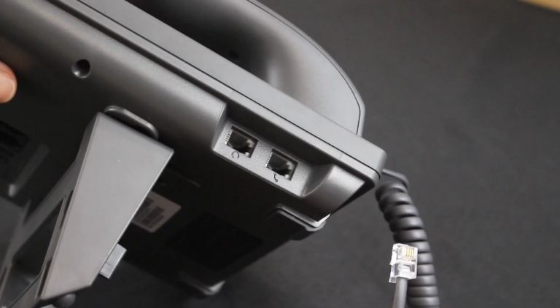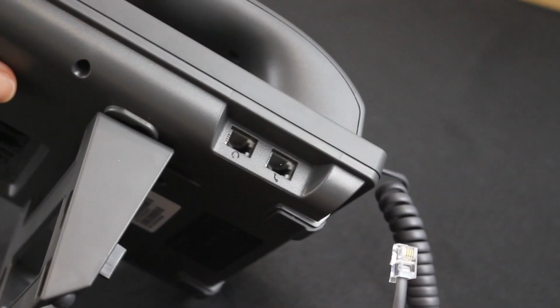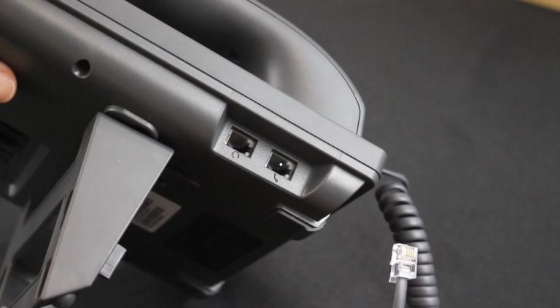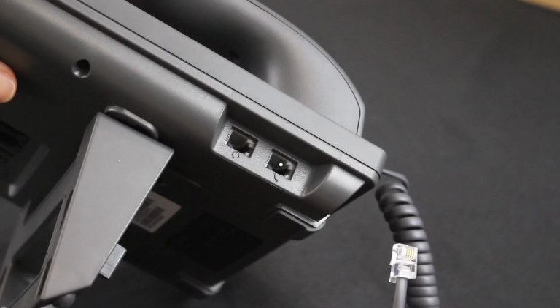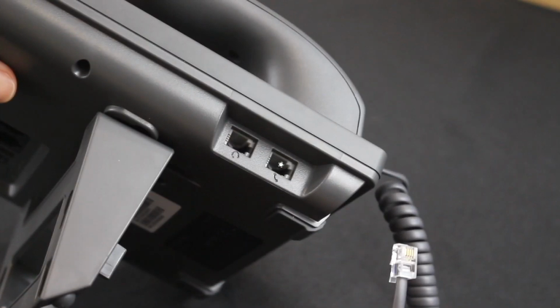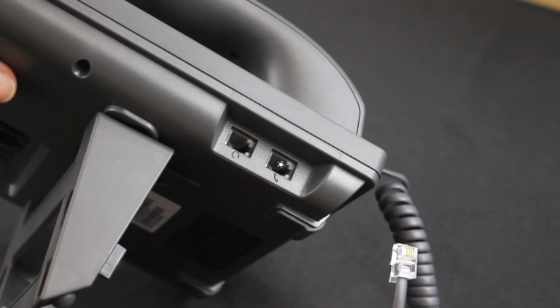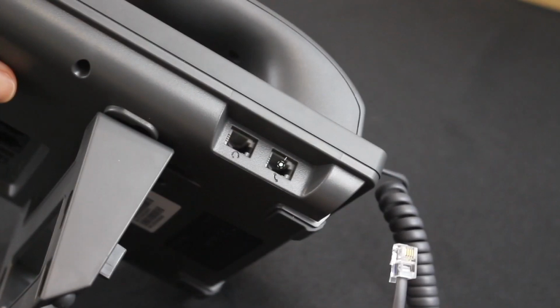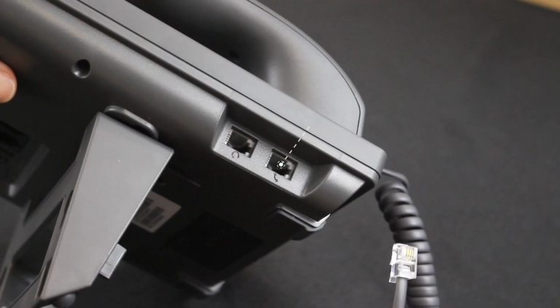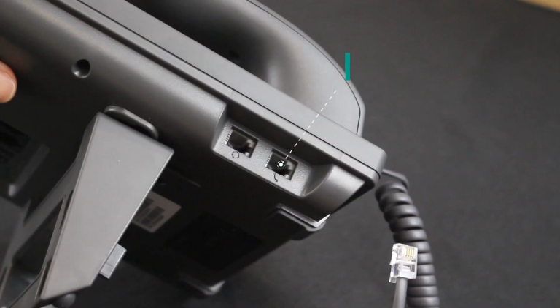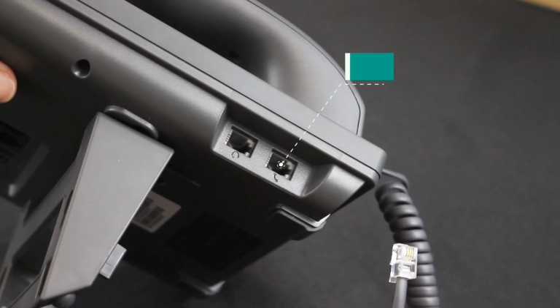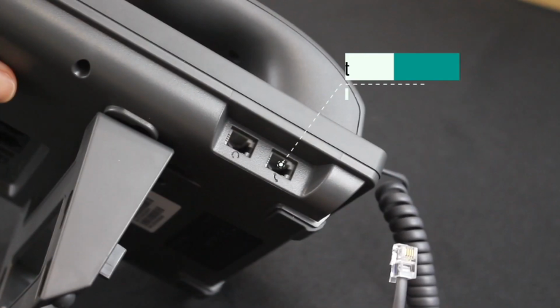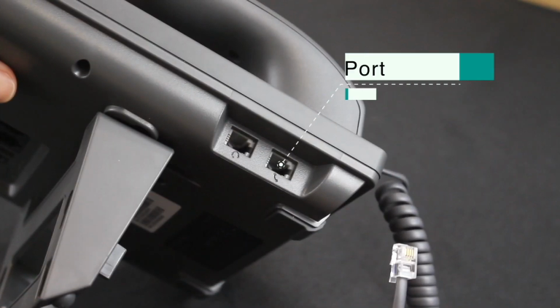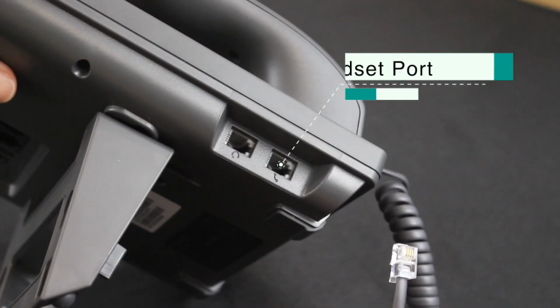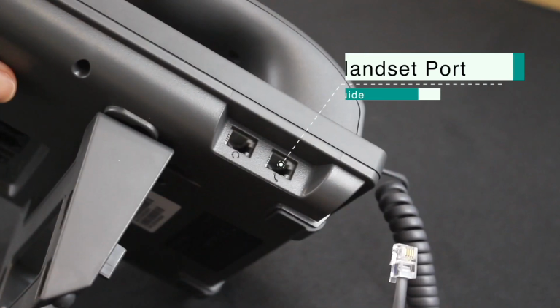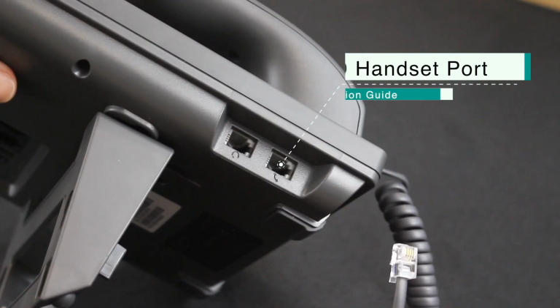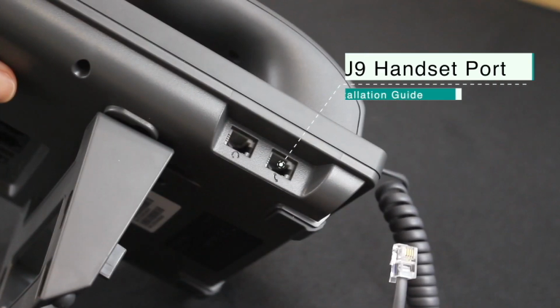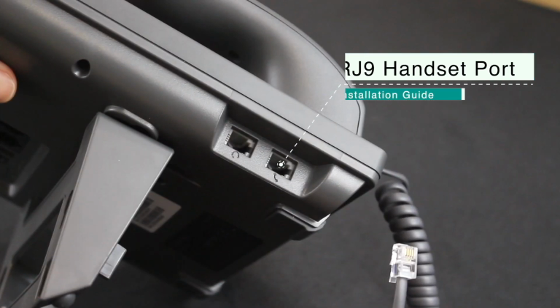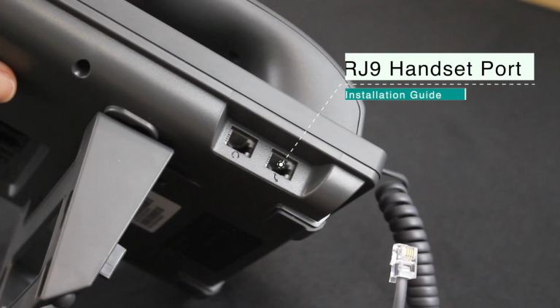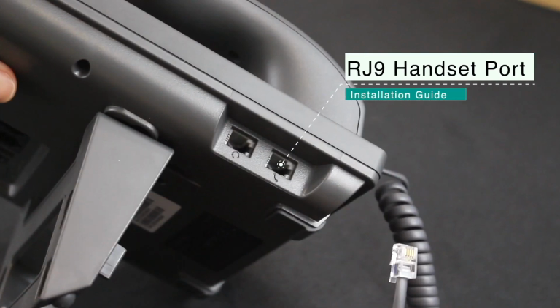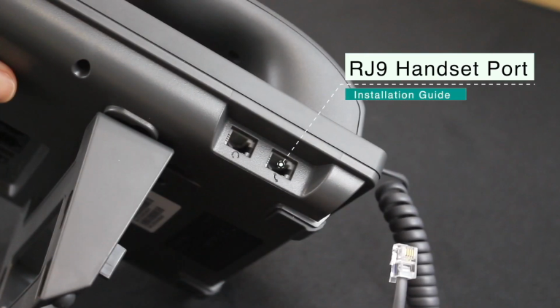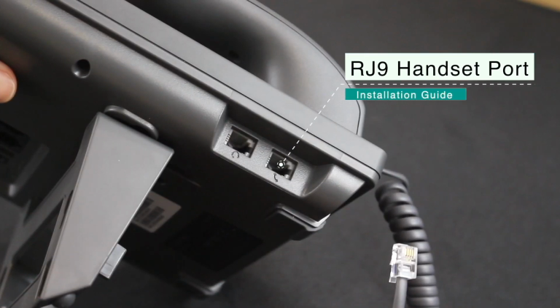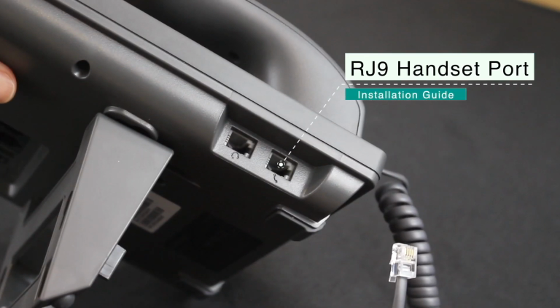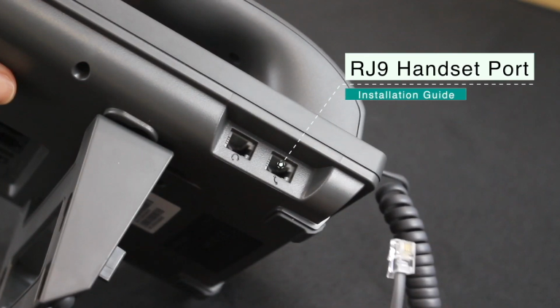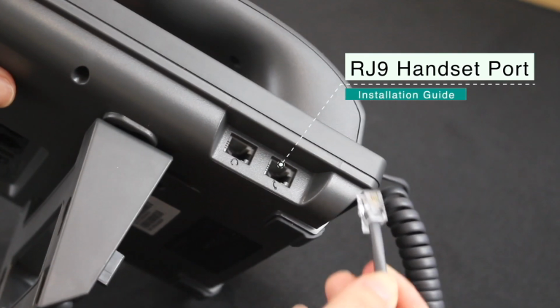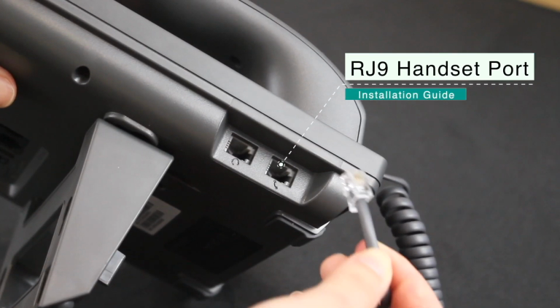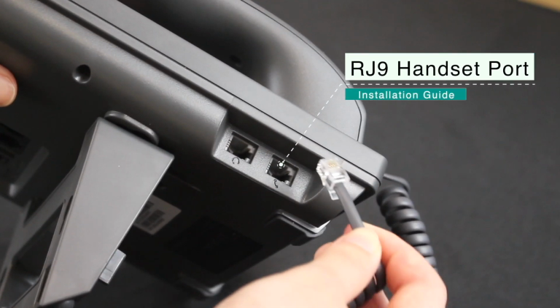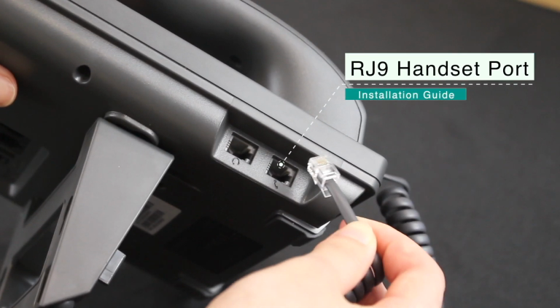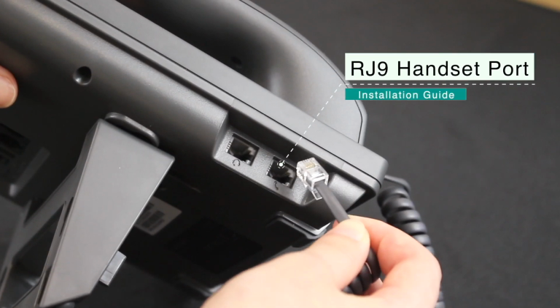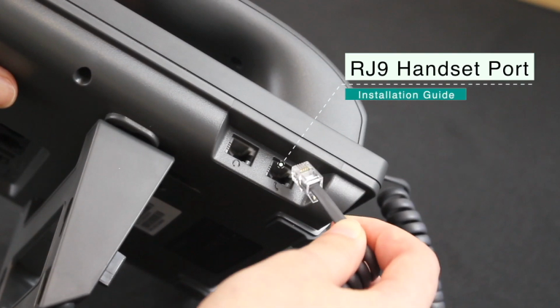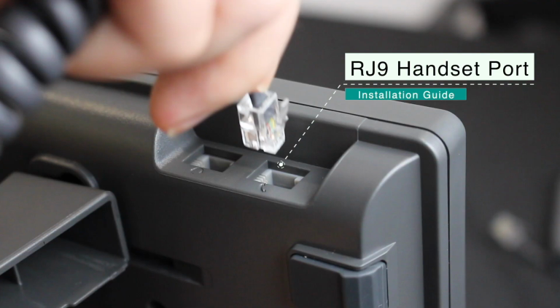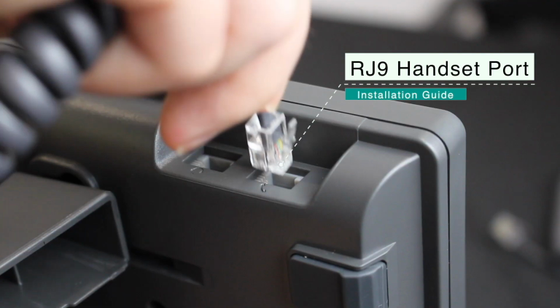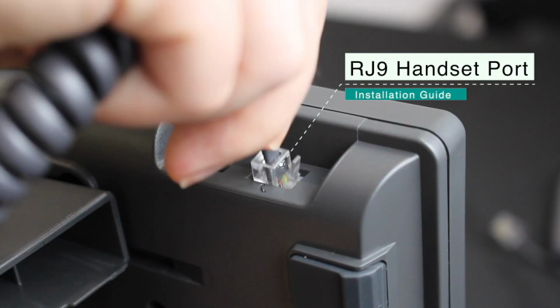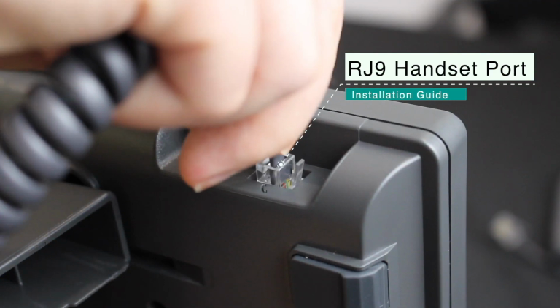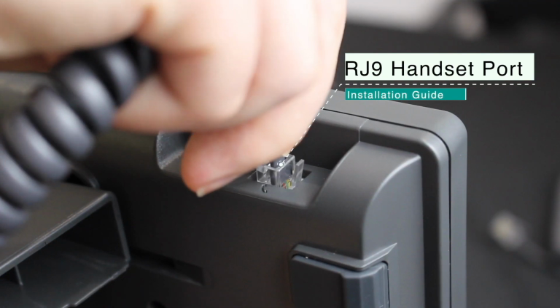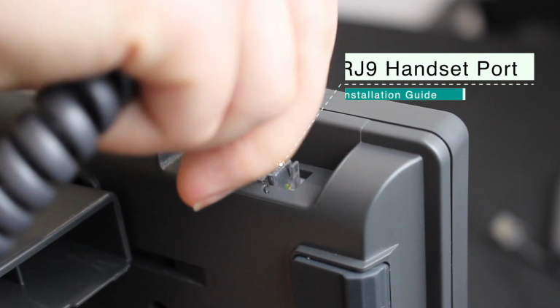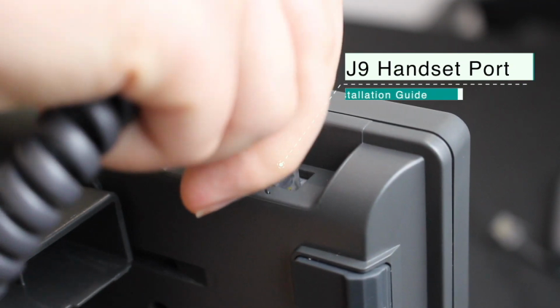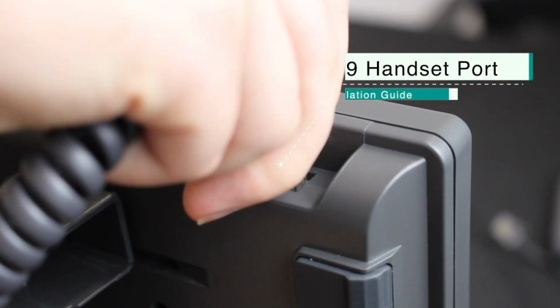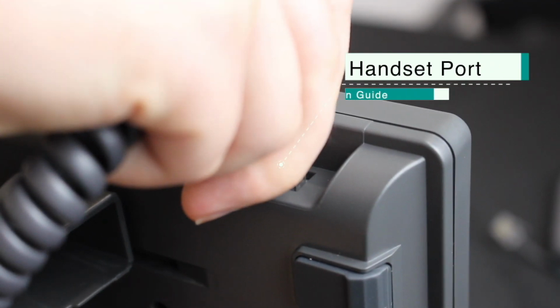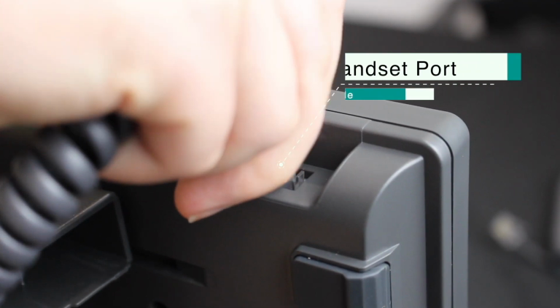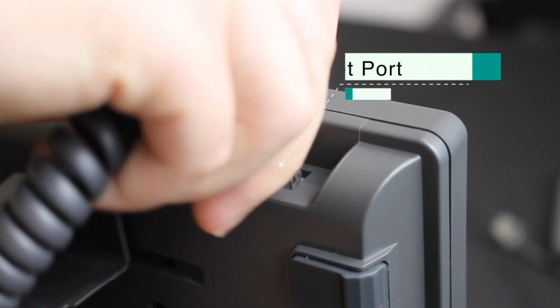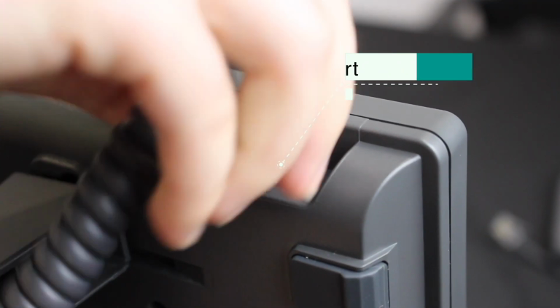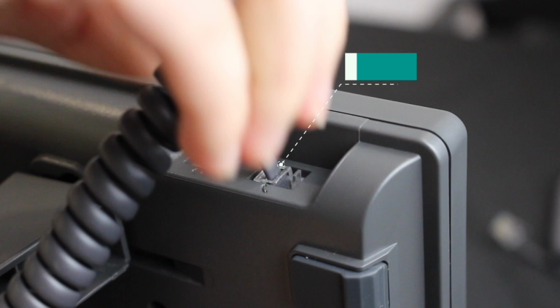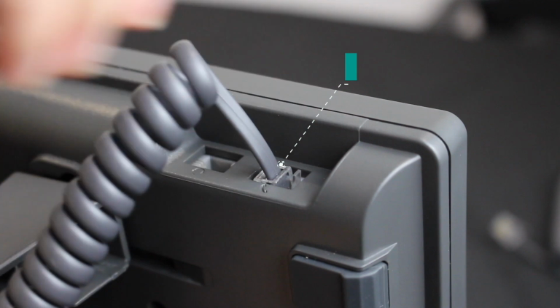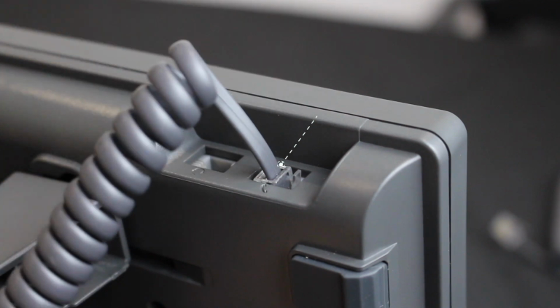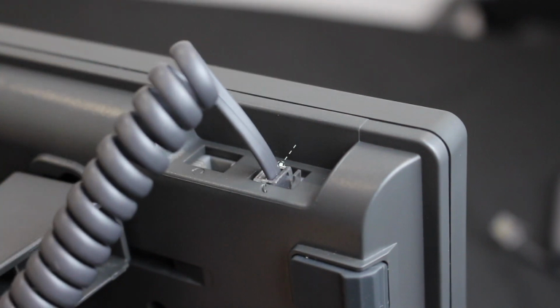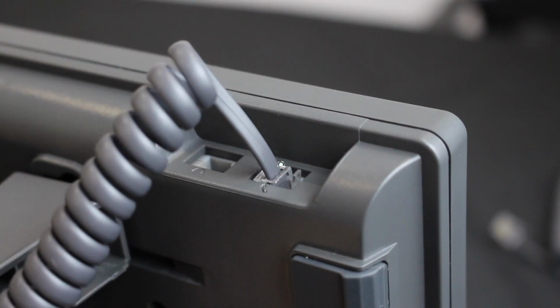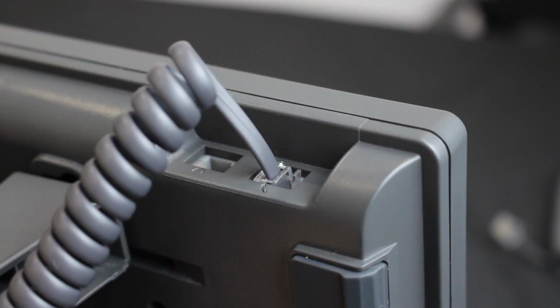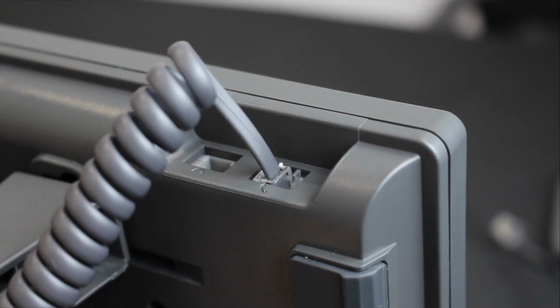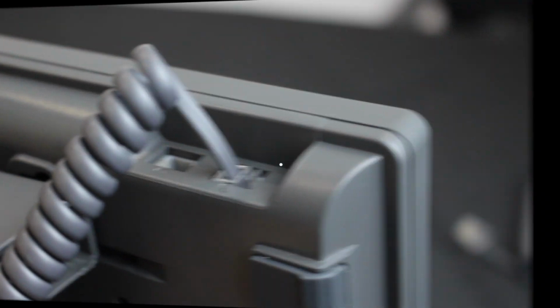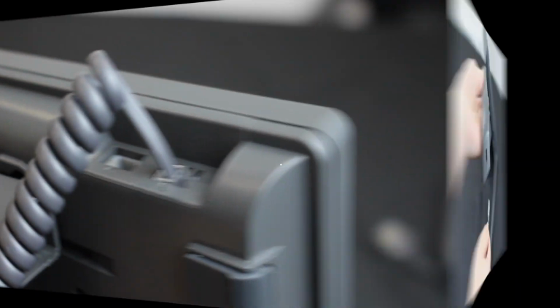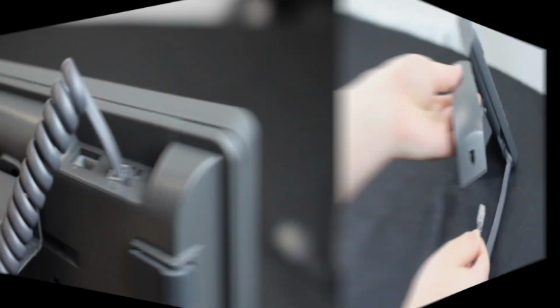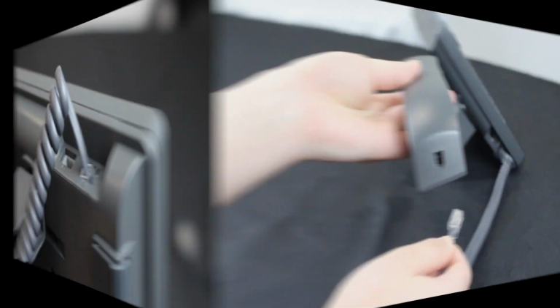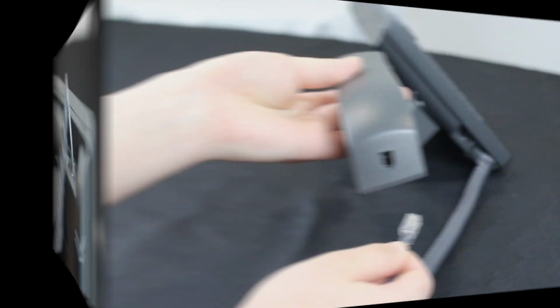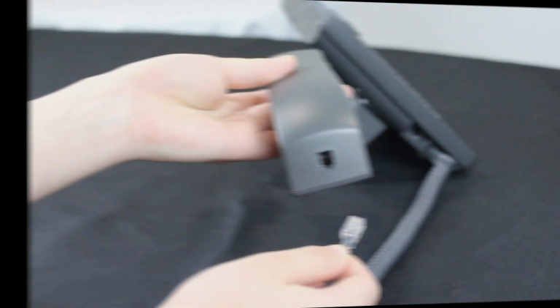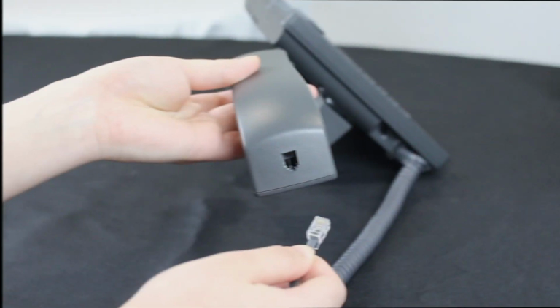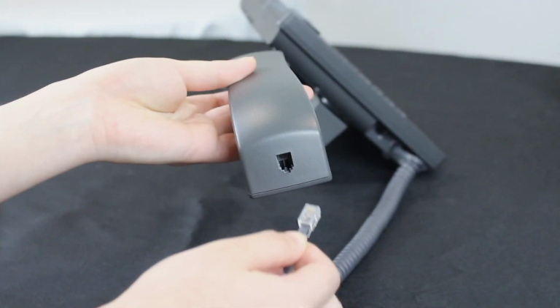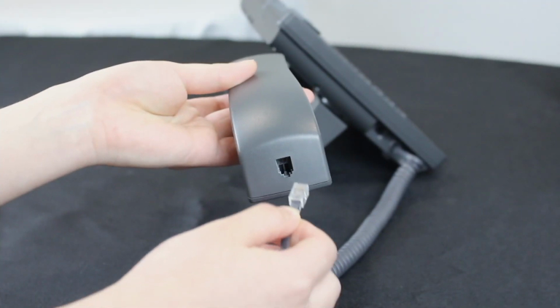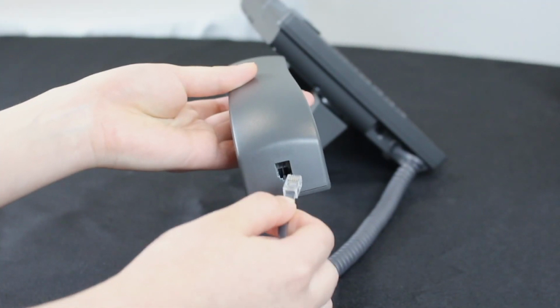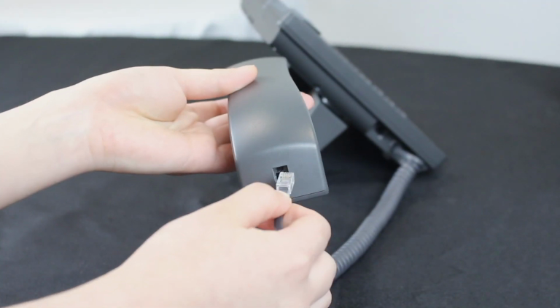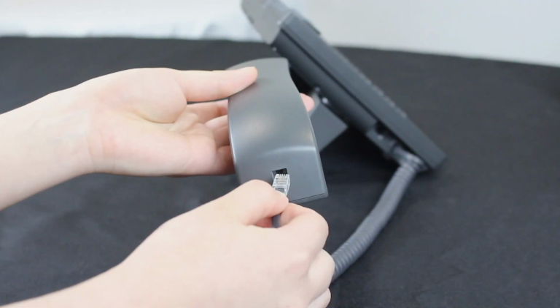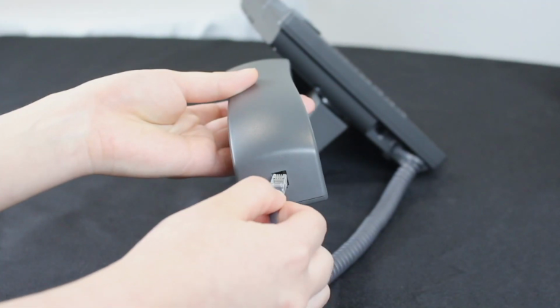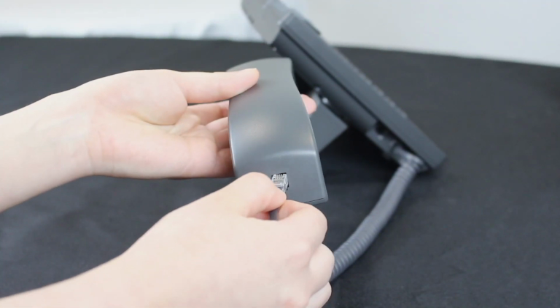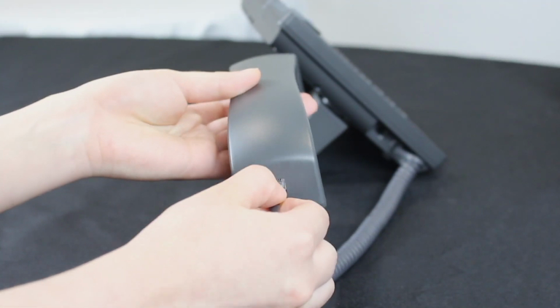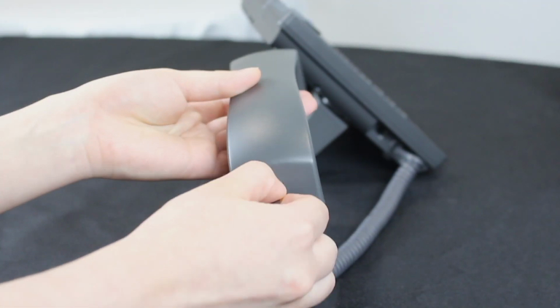Connect one end of the handset line to the port at the bottom. The other end is connected to the handset.